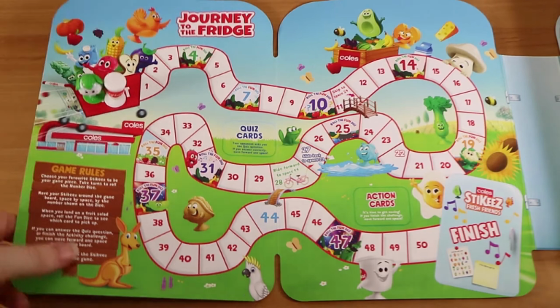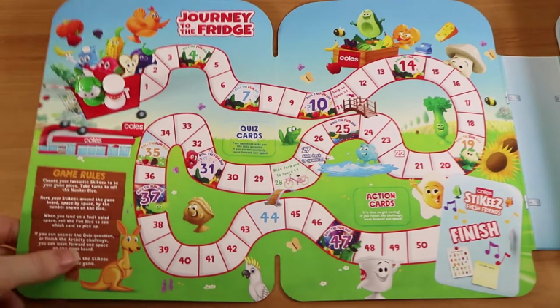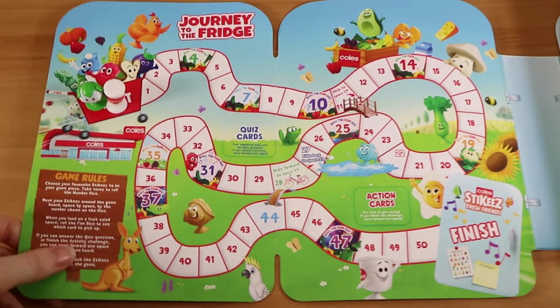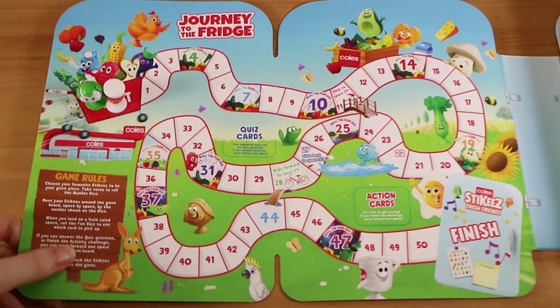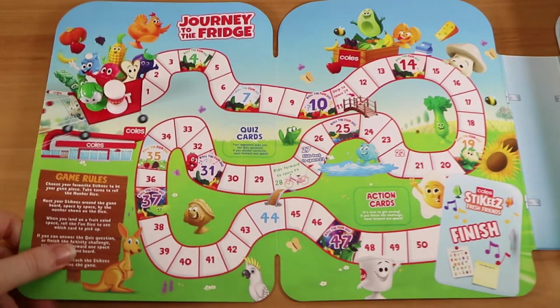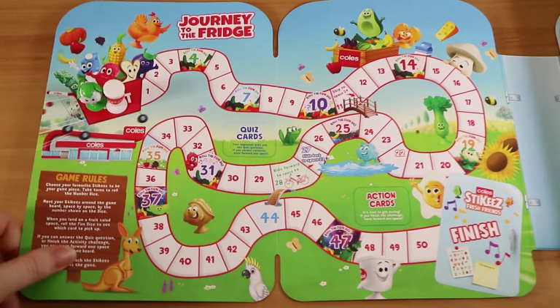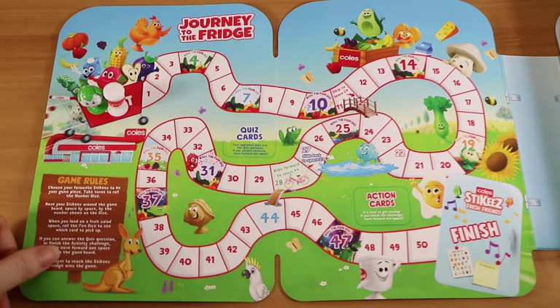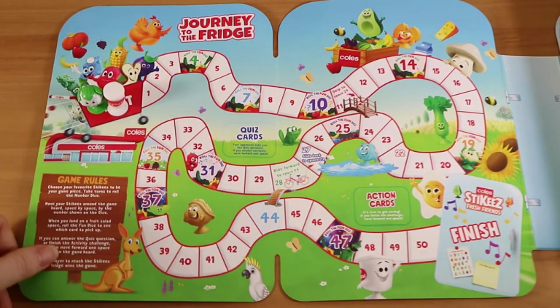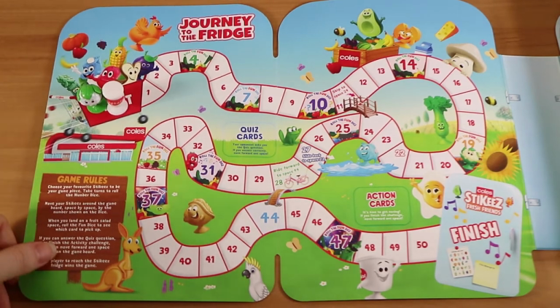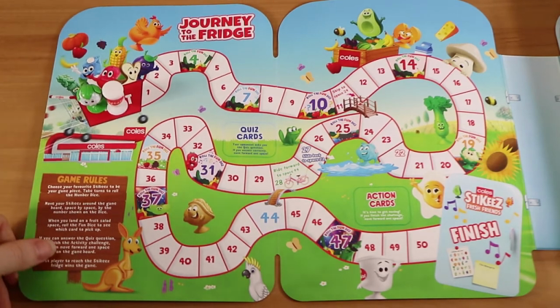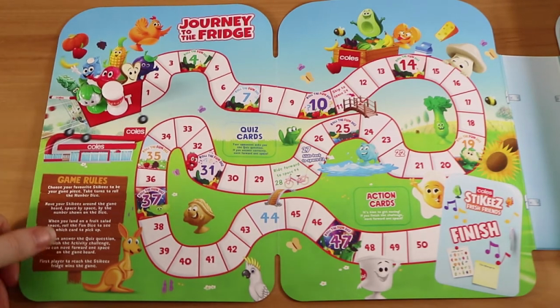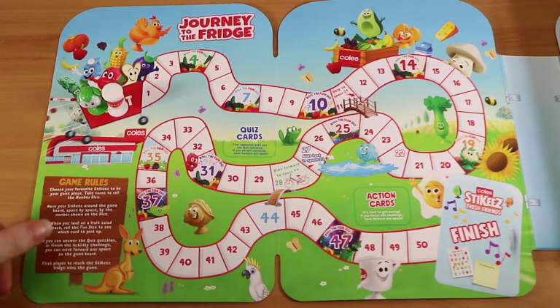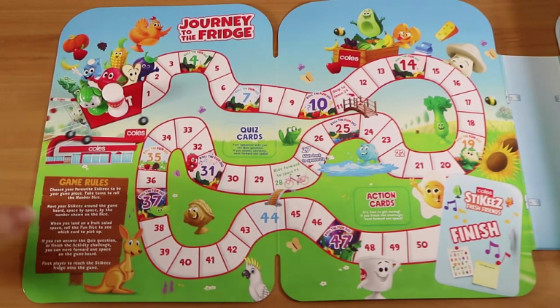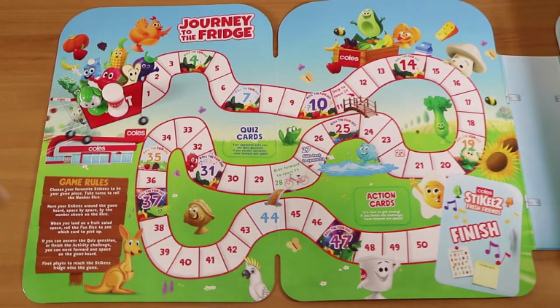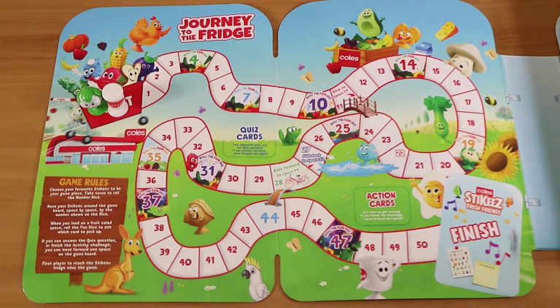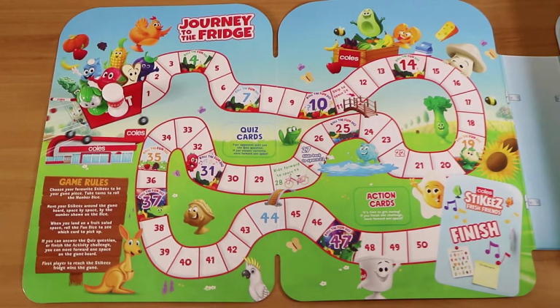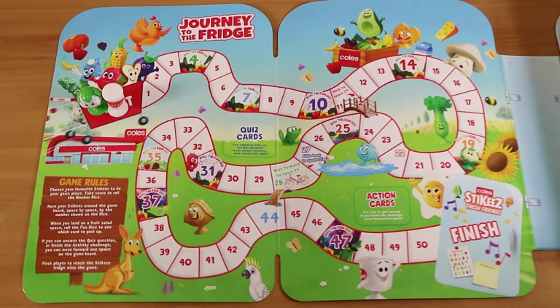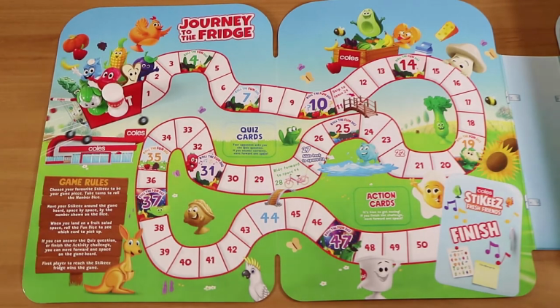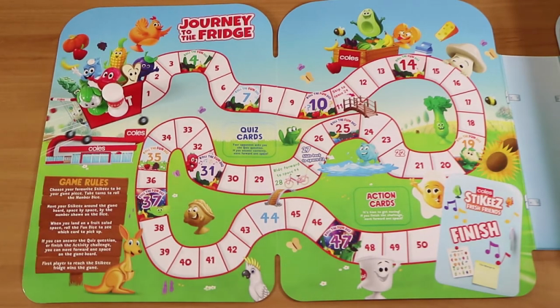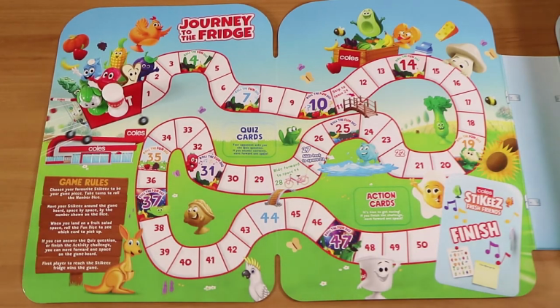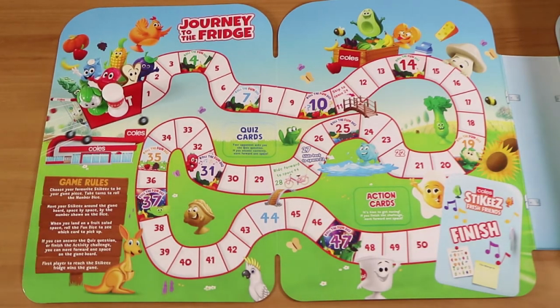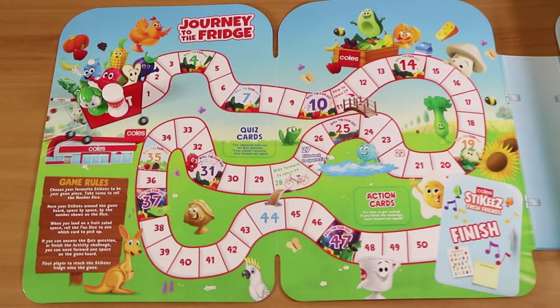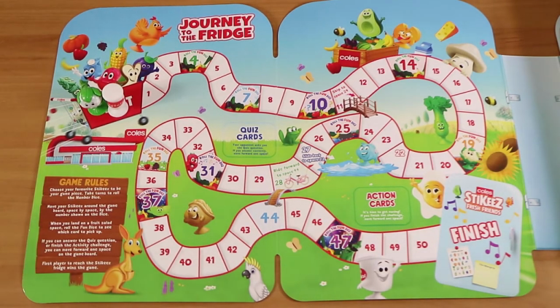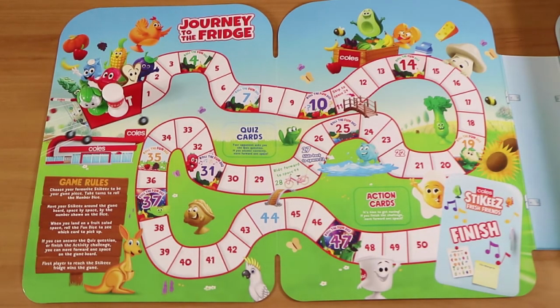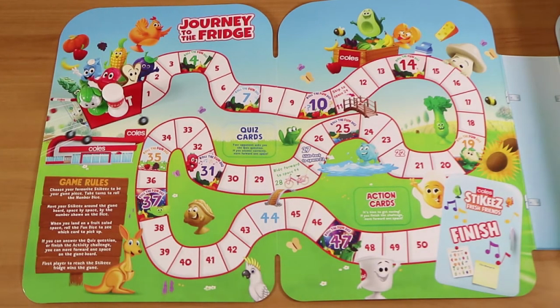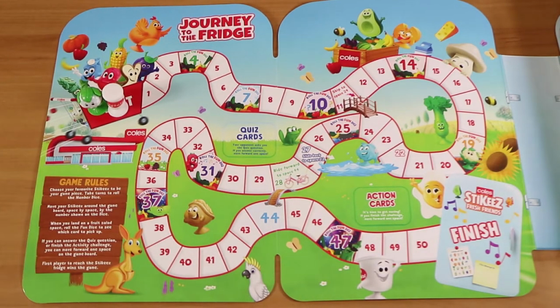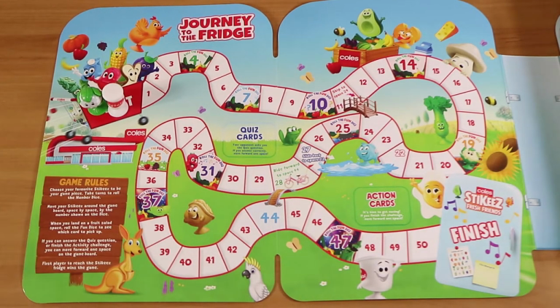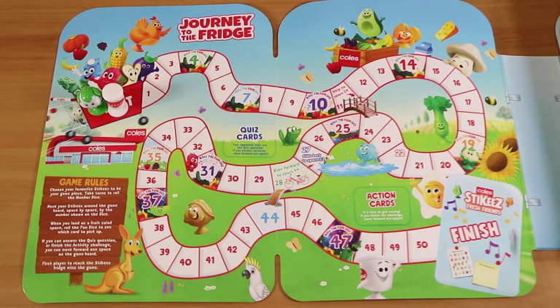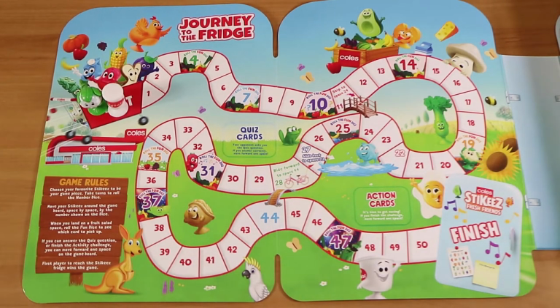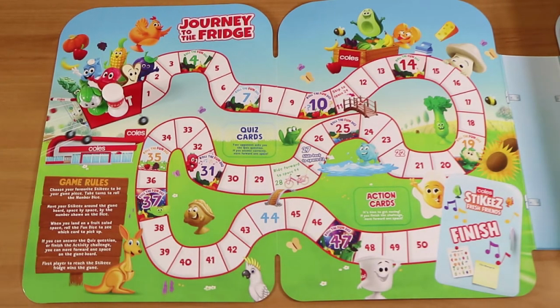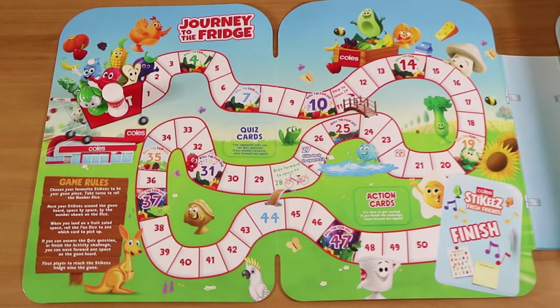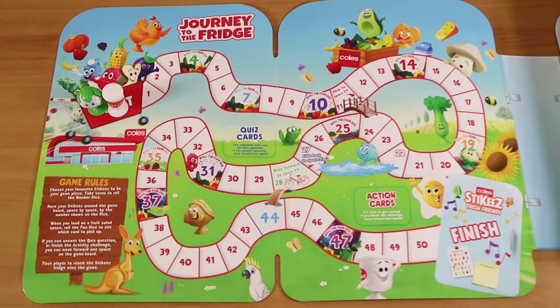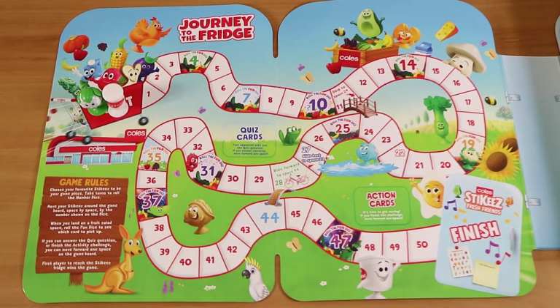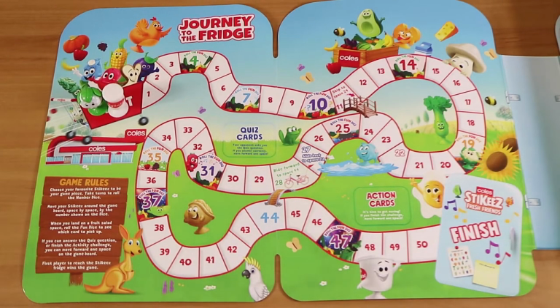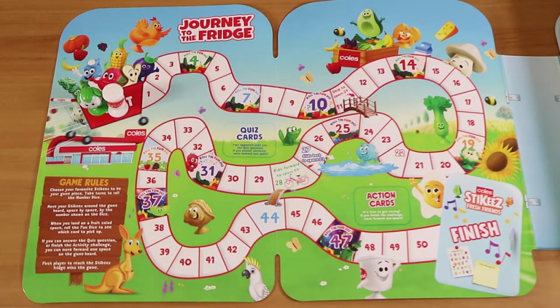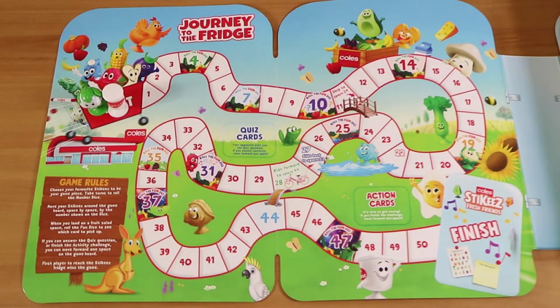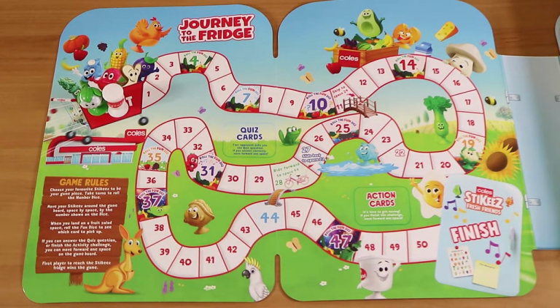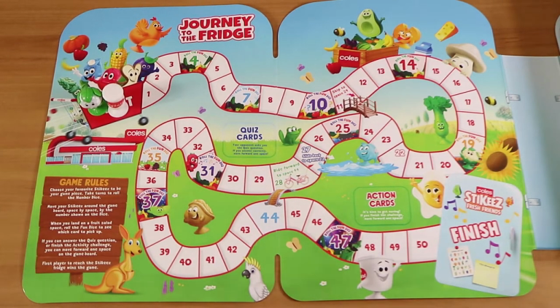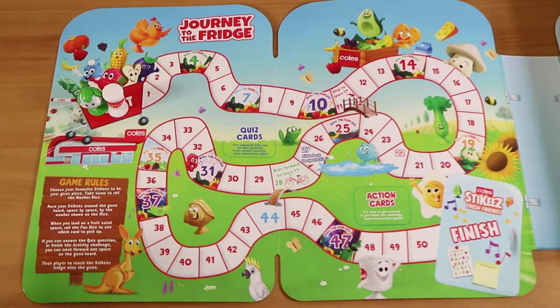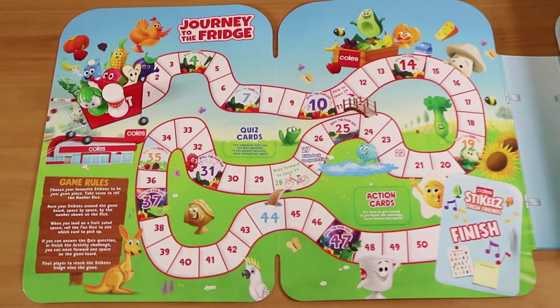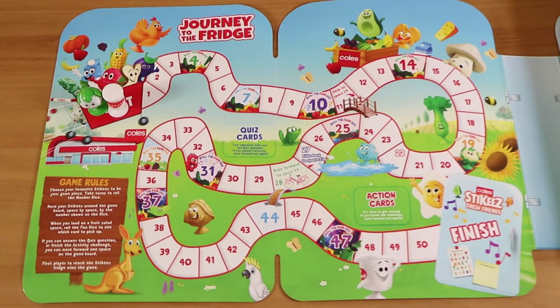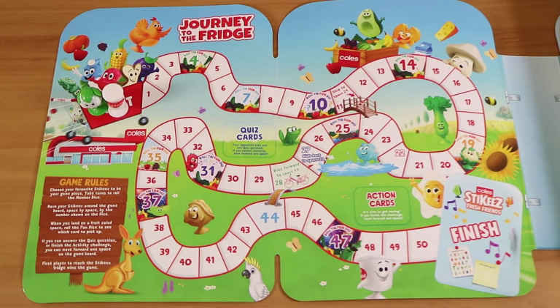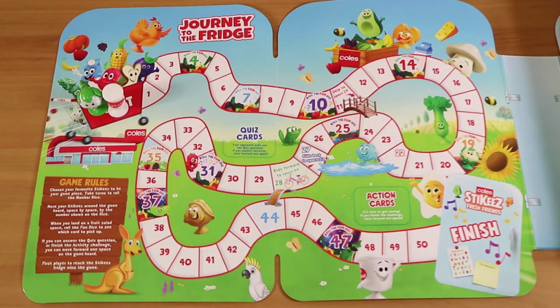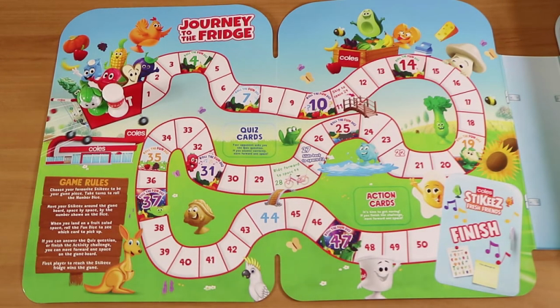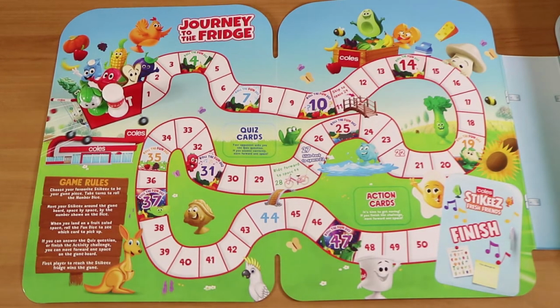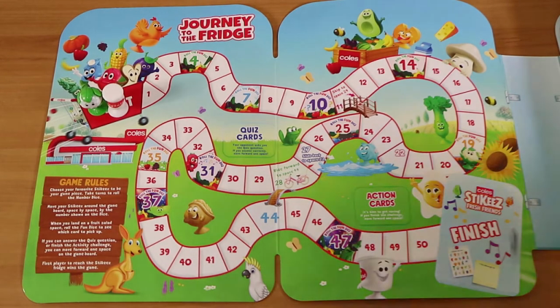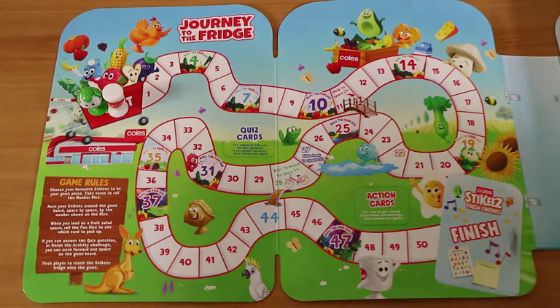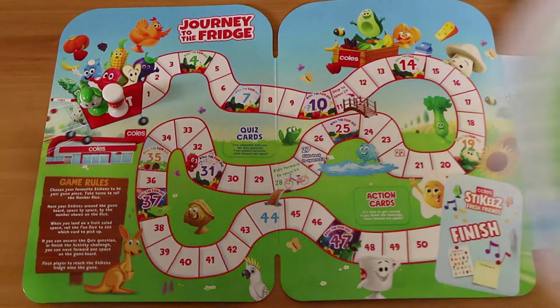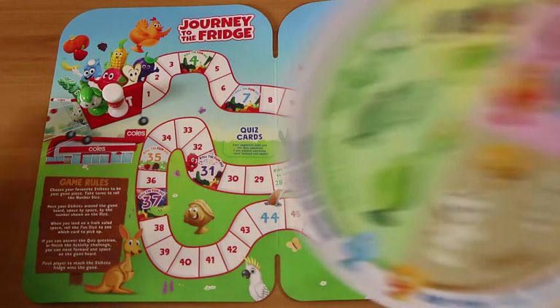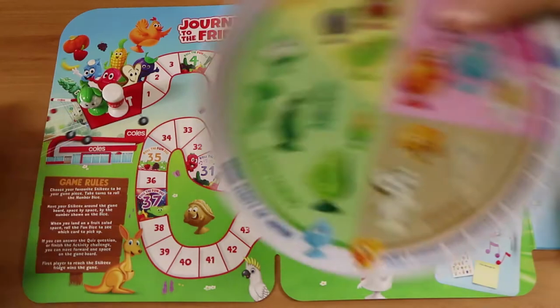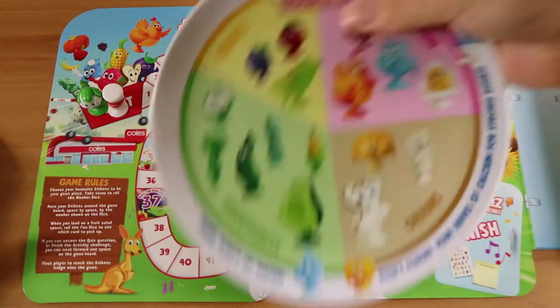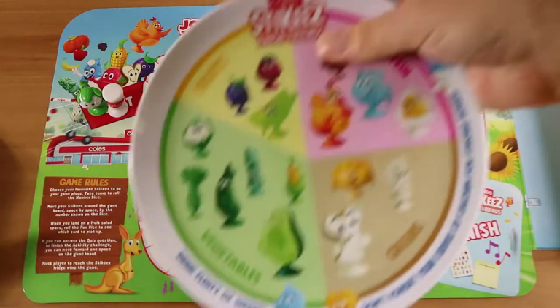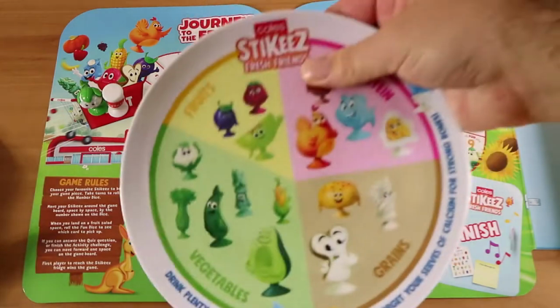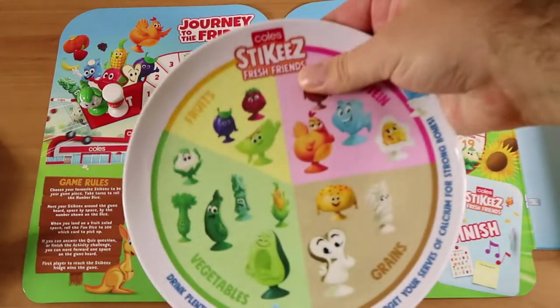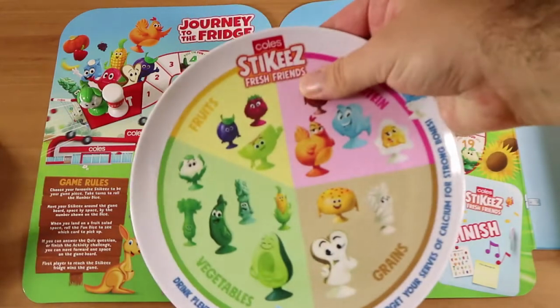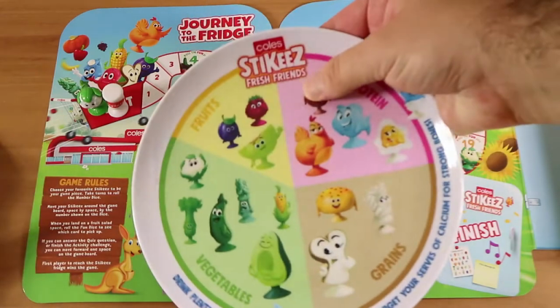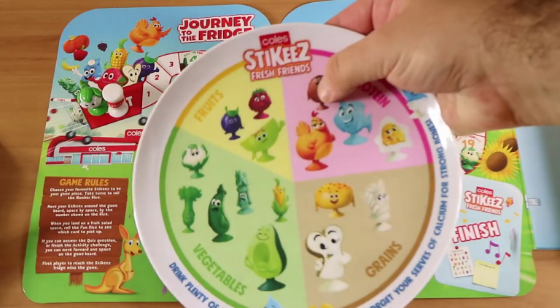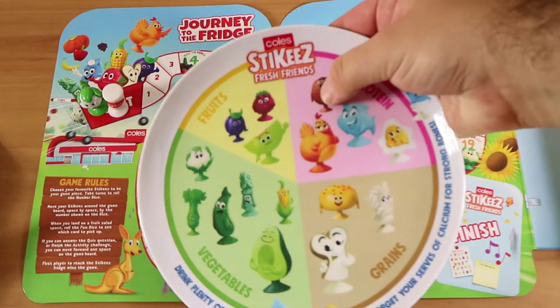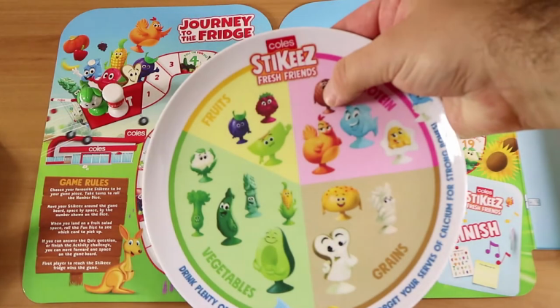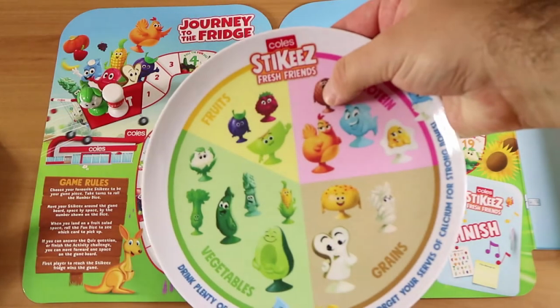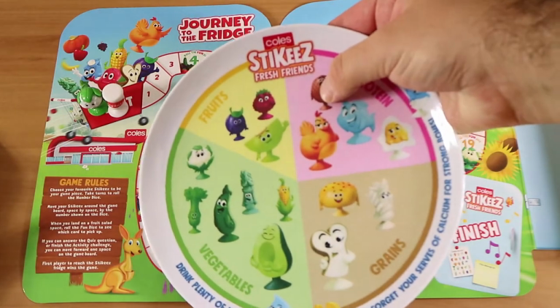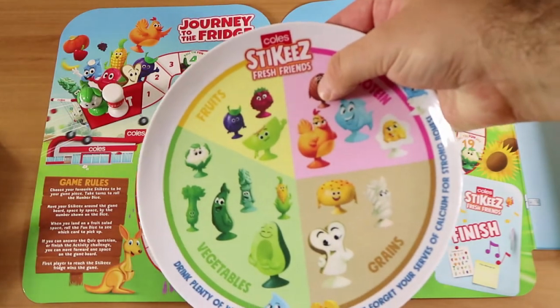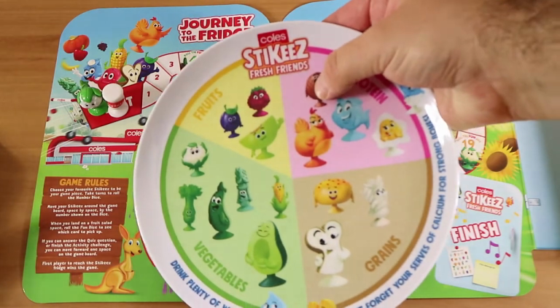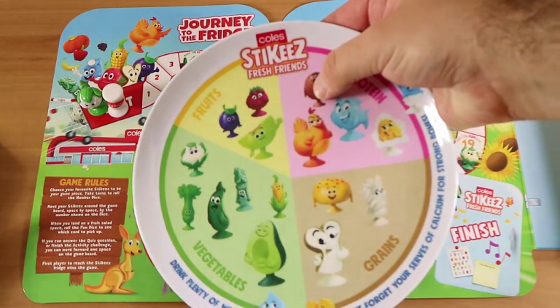So this is the Kohl's Stickies Fresh Friends Journey to the Fridge game. Stickies Fresh Friends.